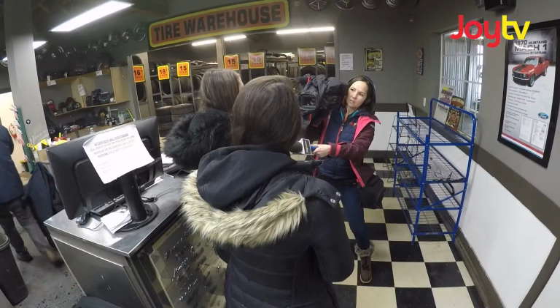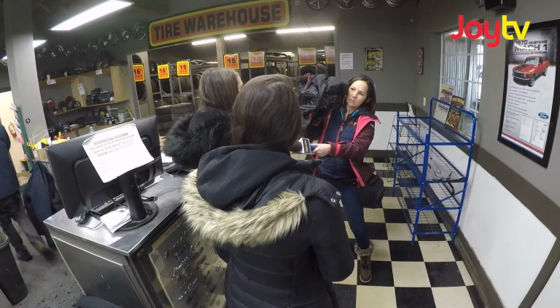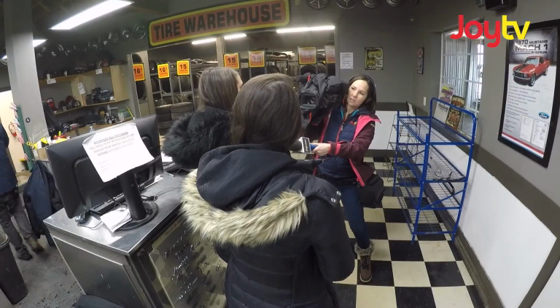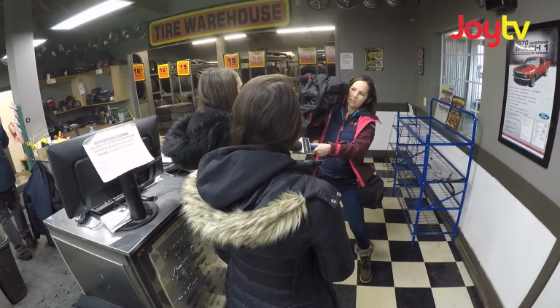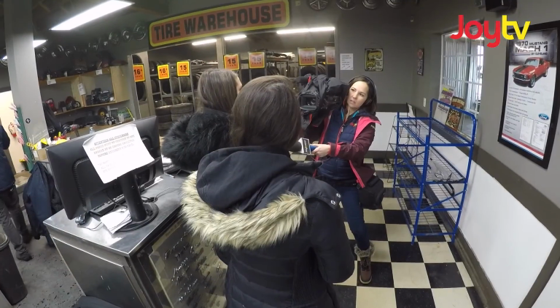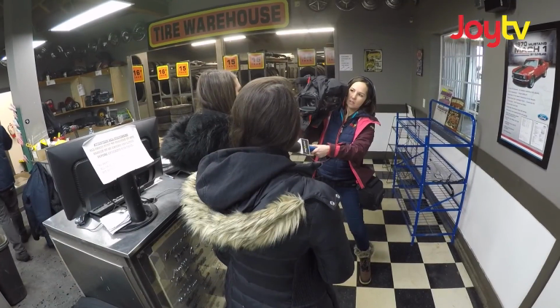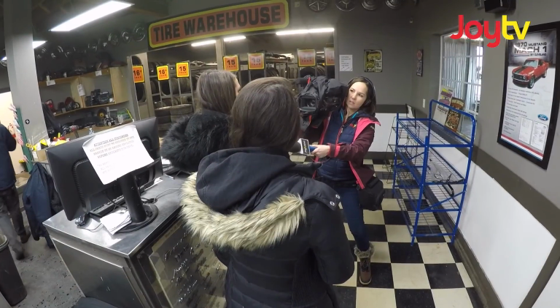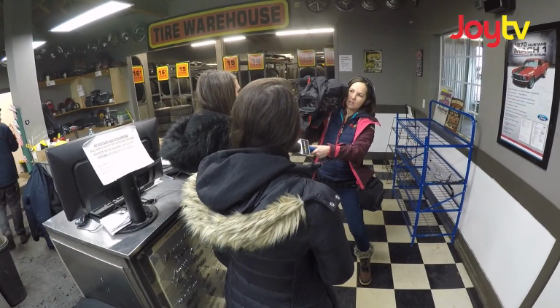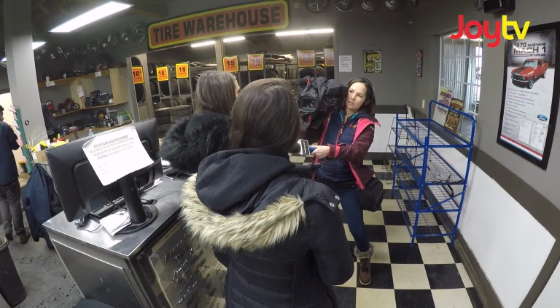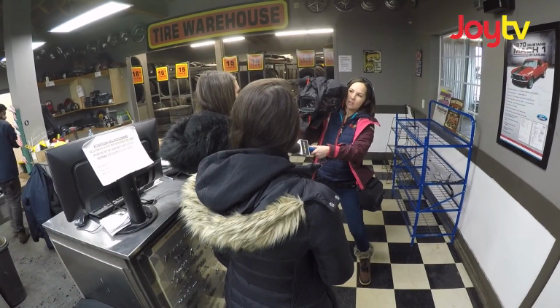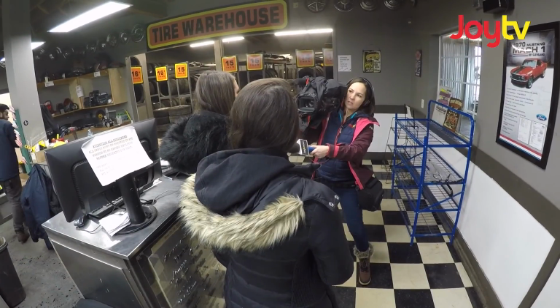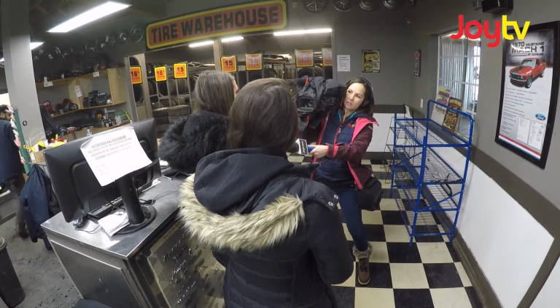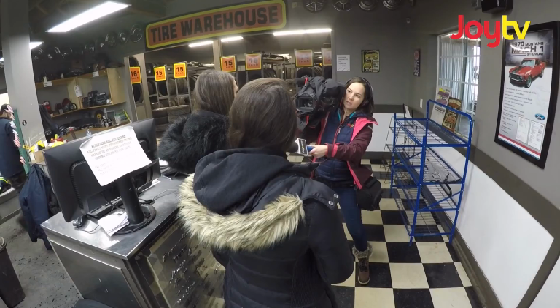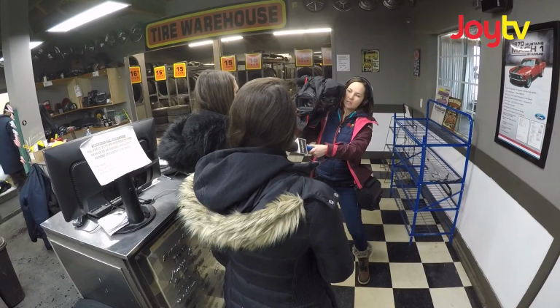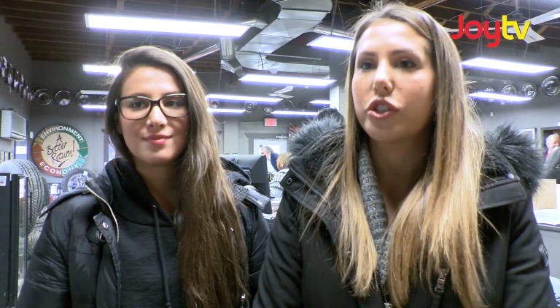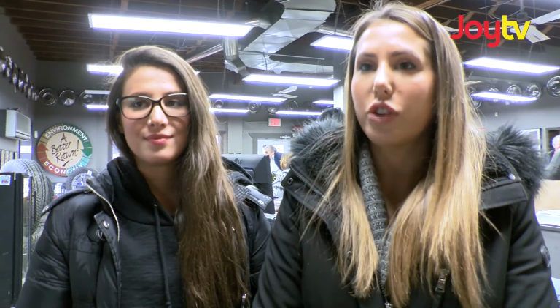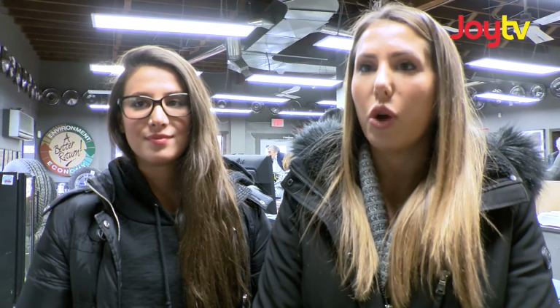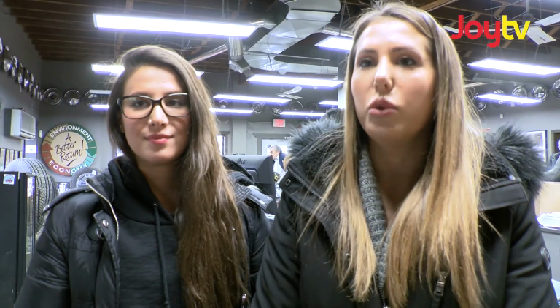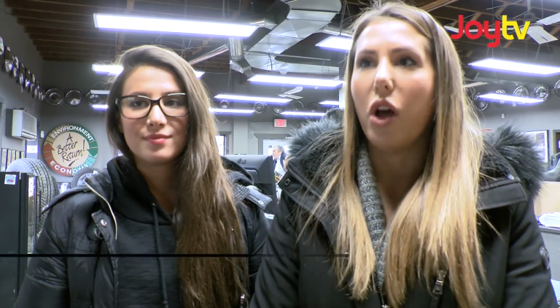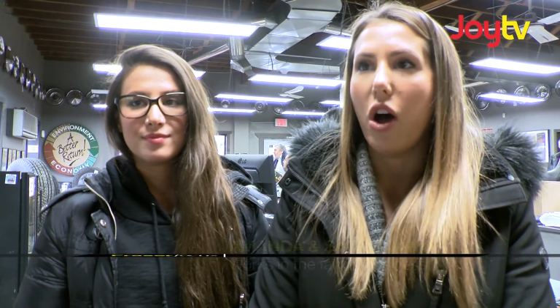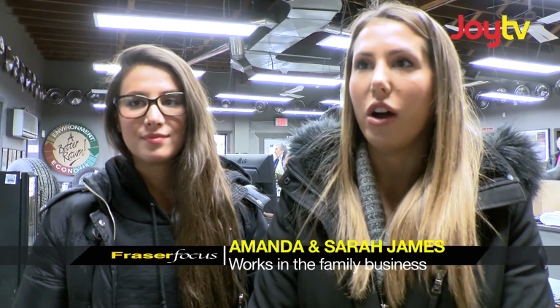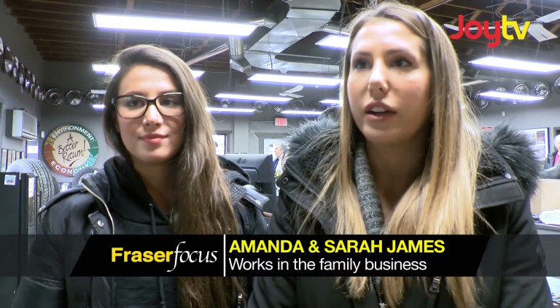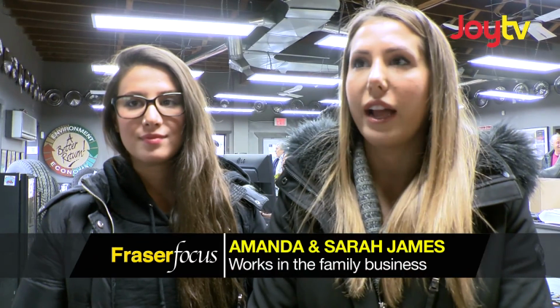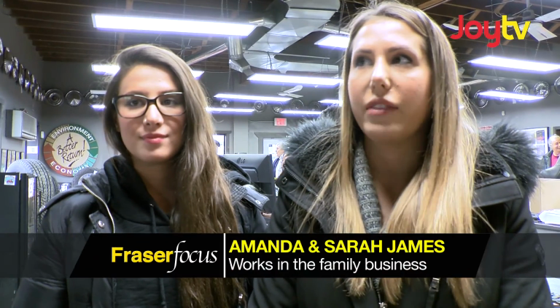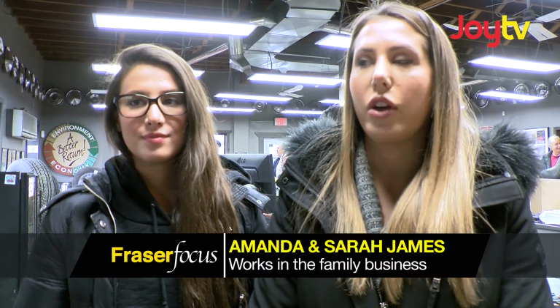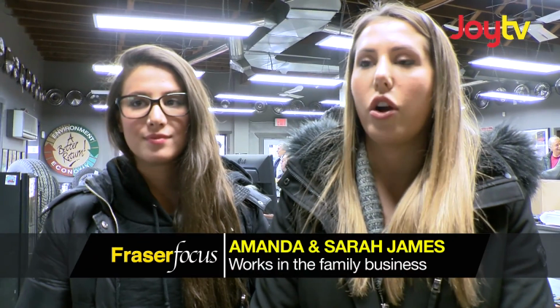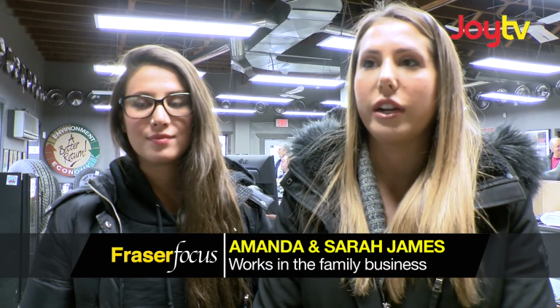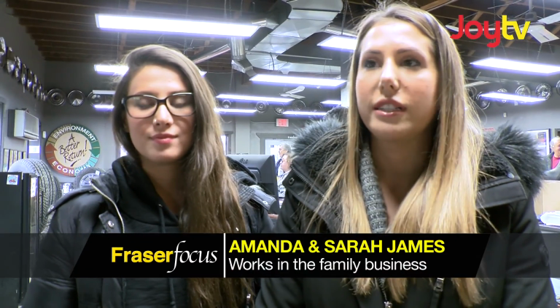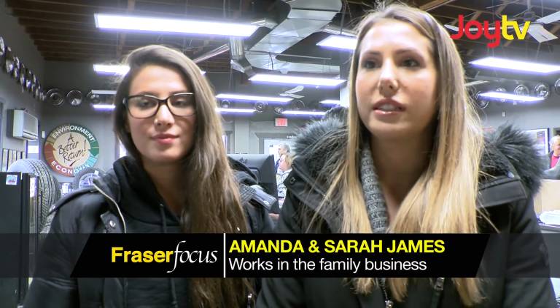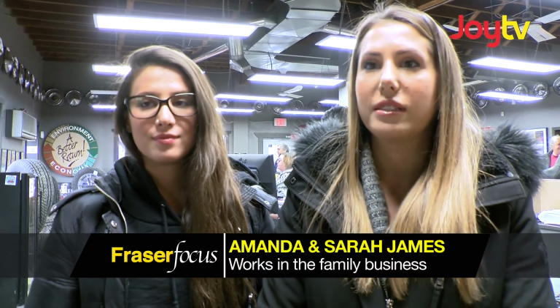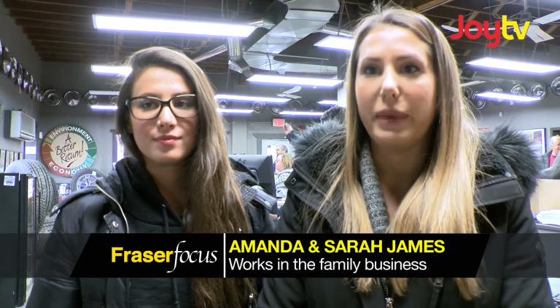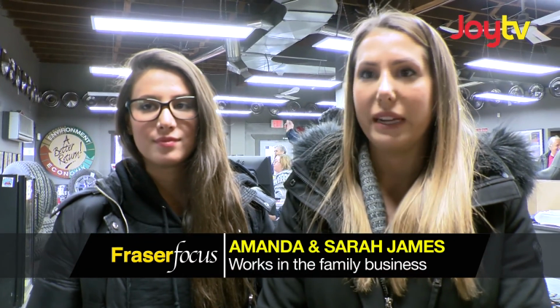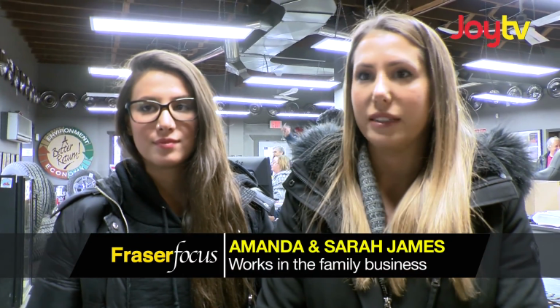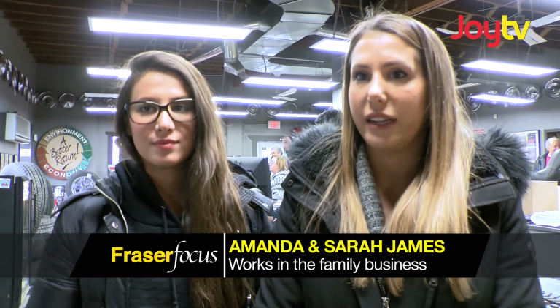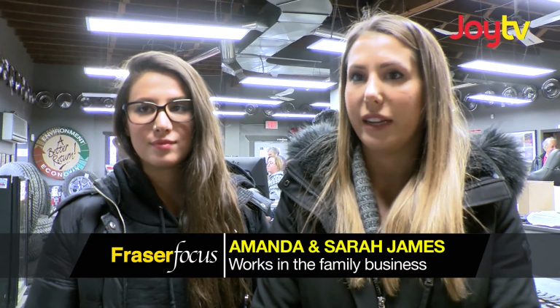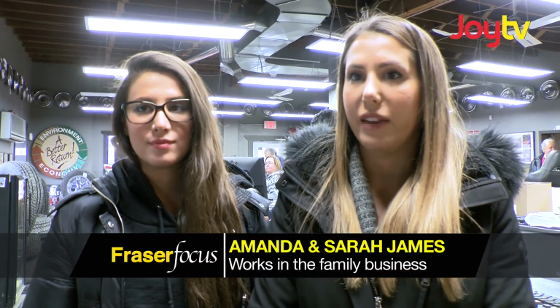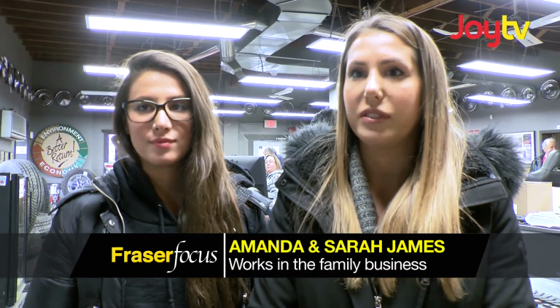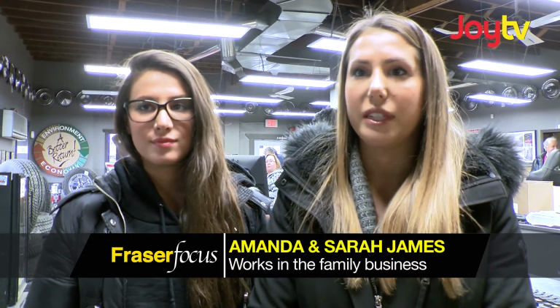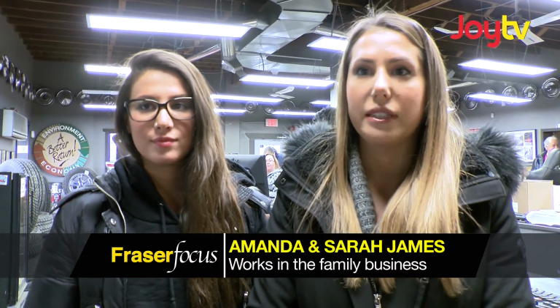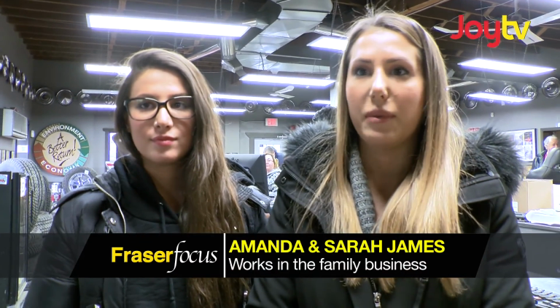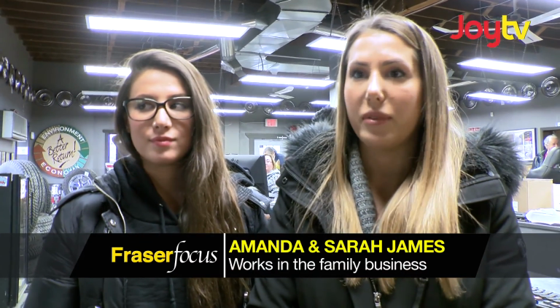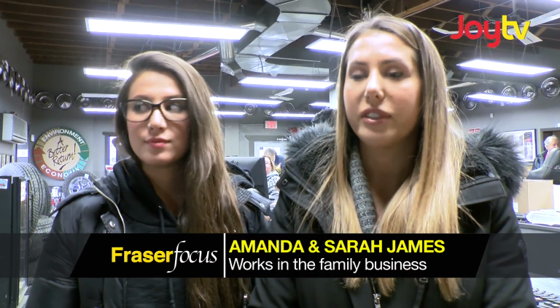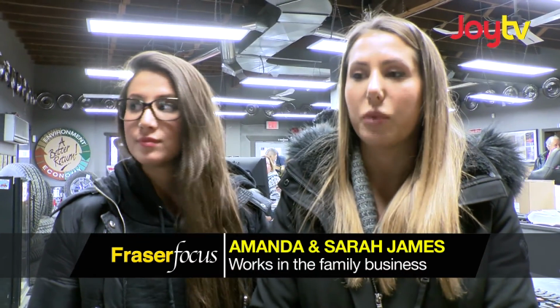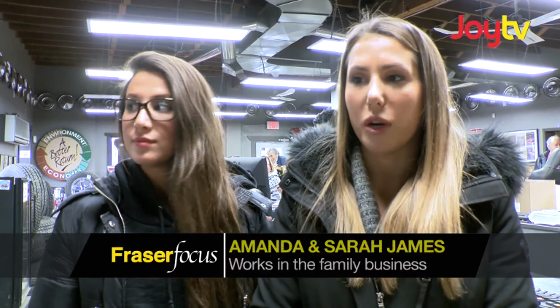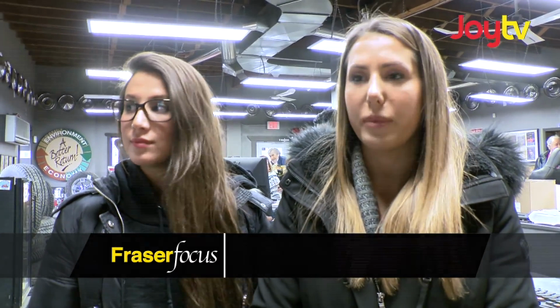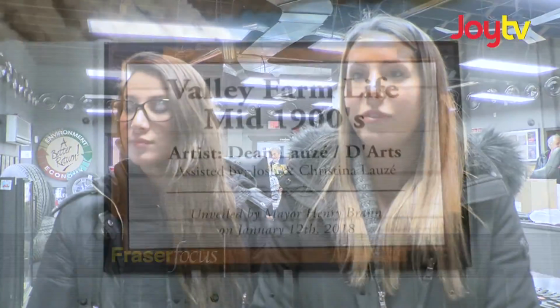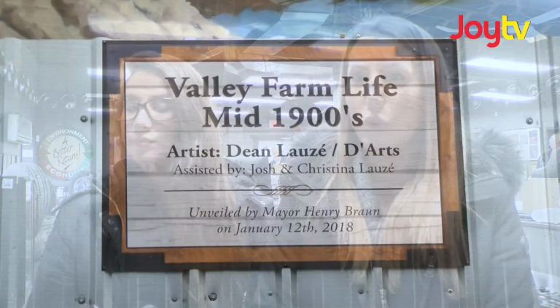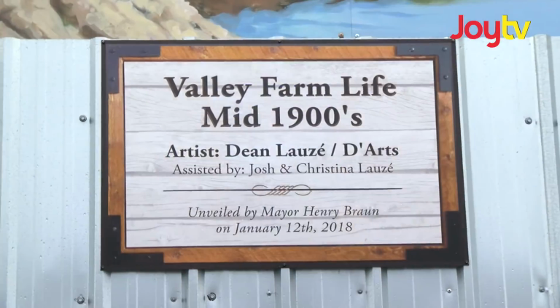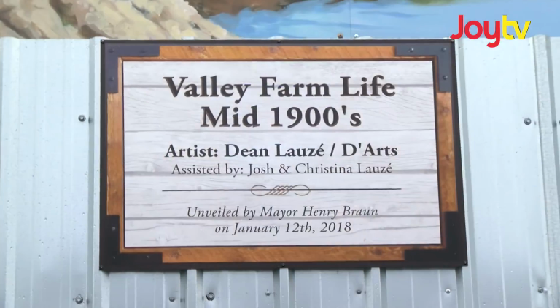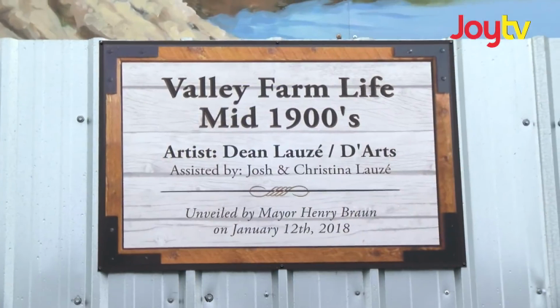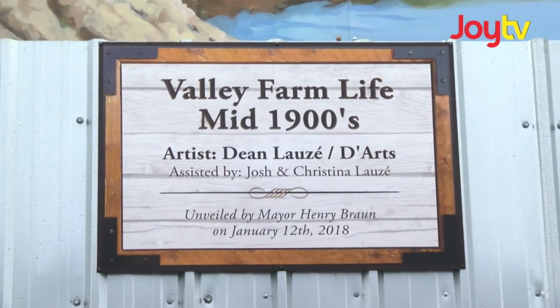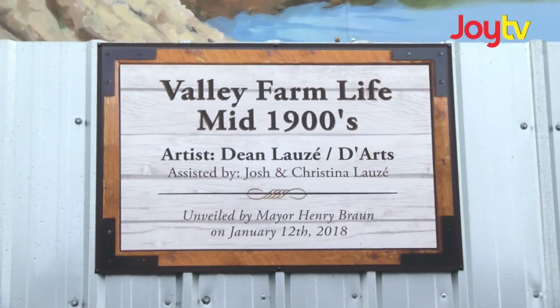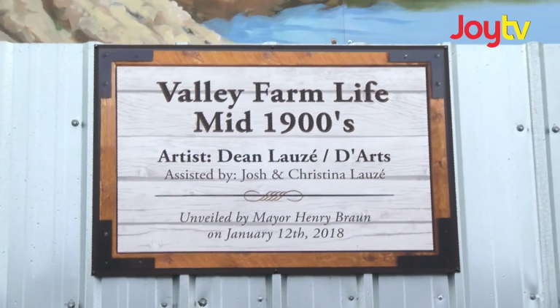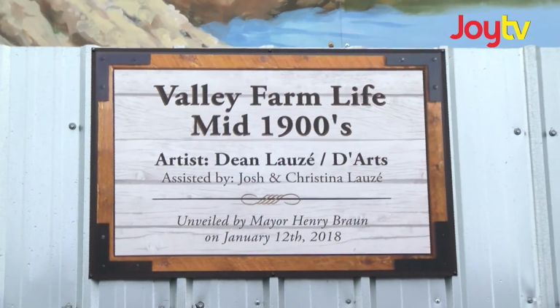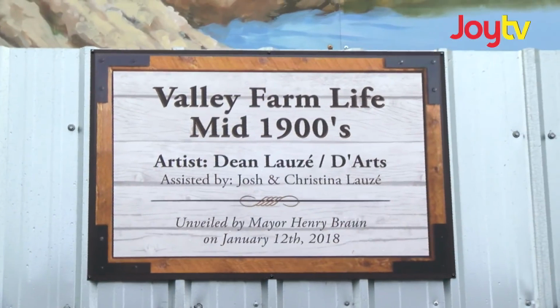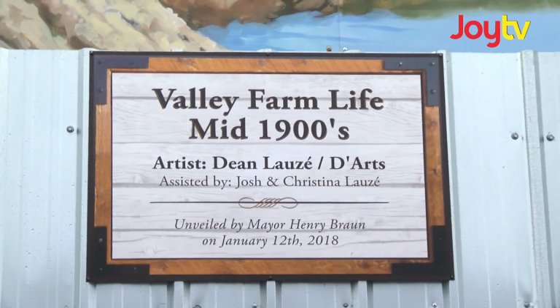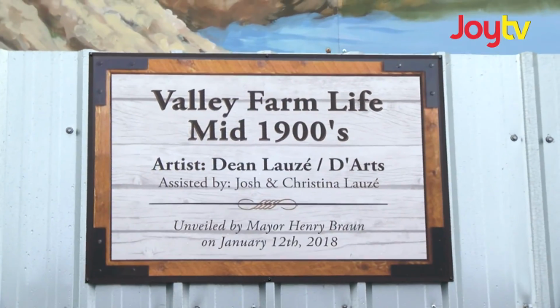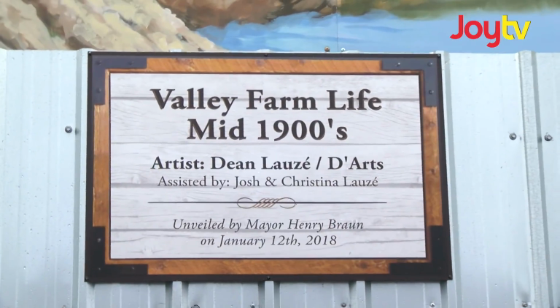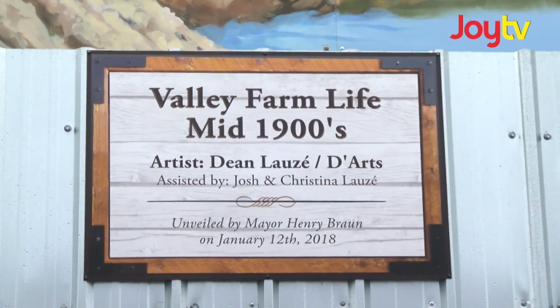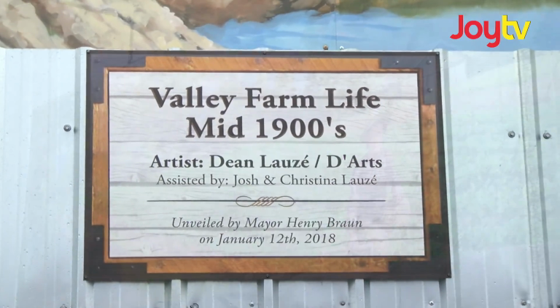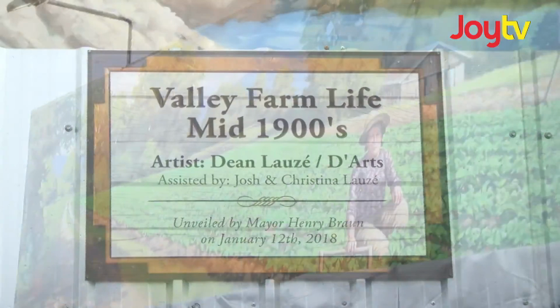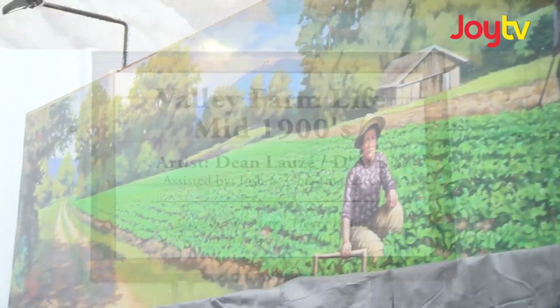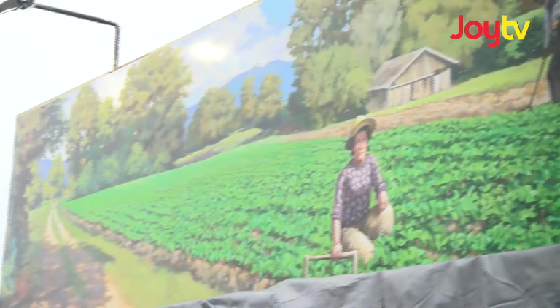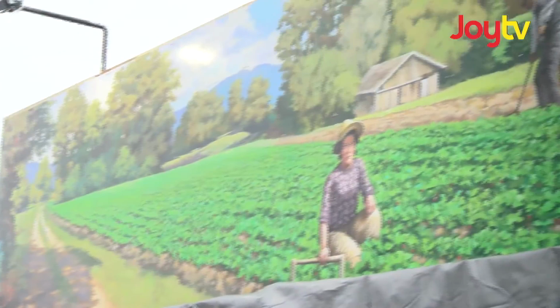It's amazing. They've been working on it for so long and the artist is amazing. I've seen some of his work before, so it's going to be beautiful.